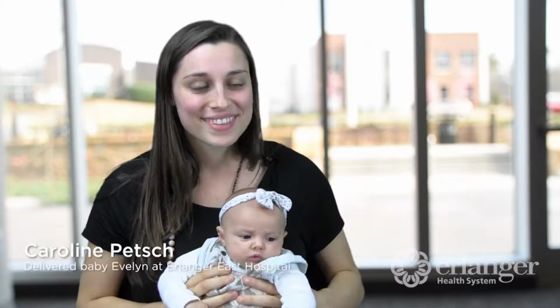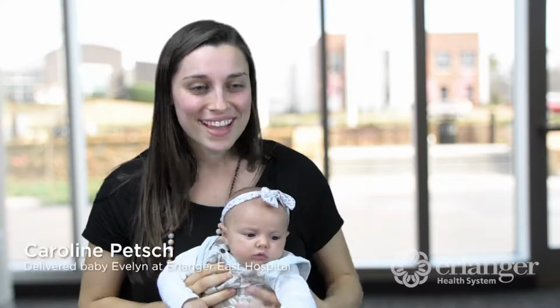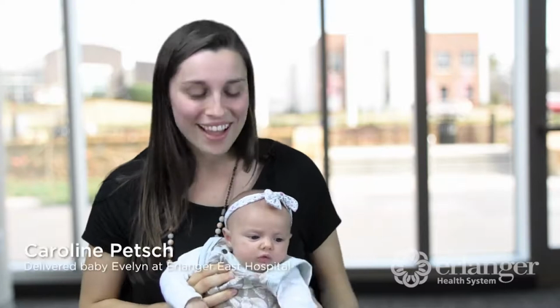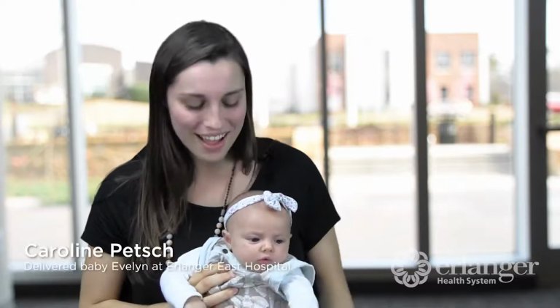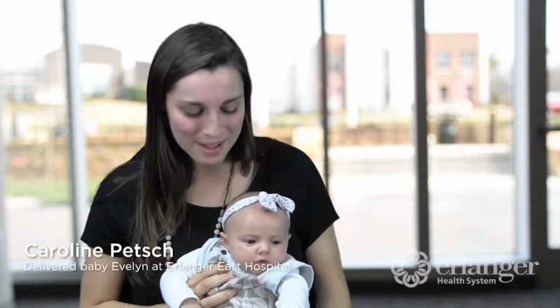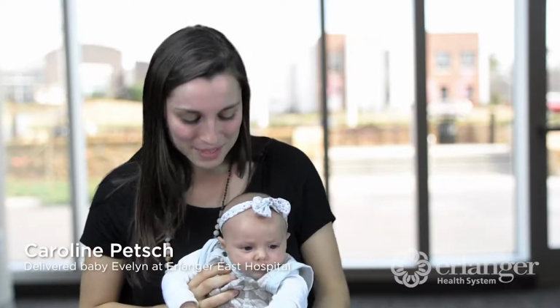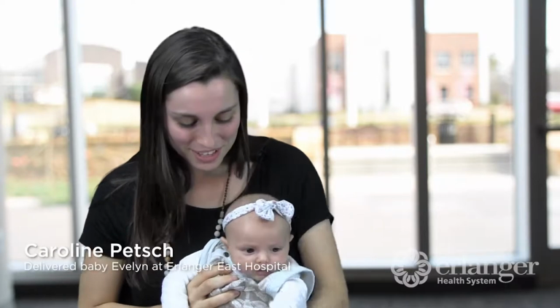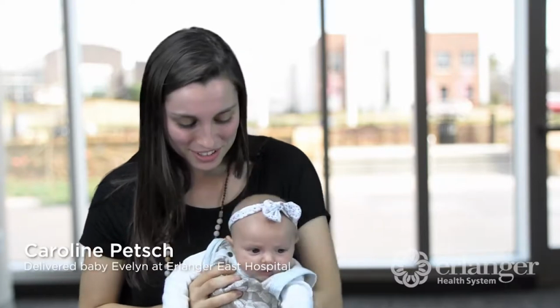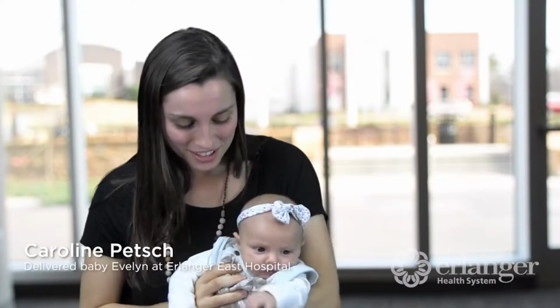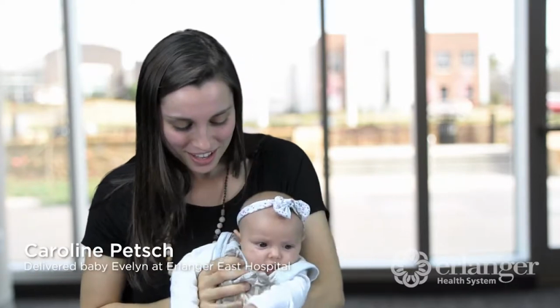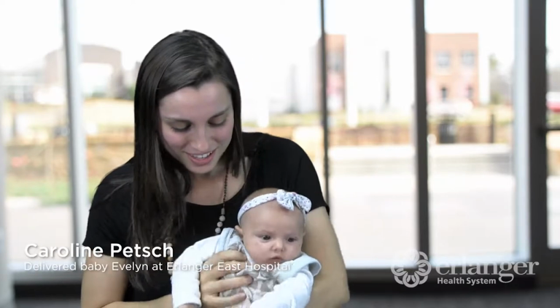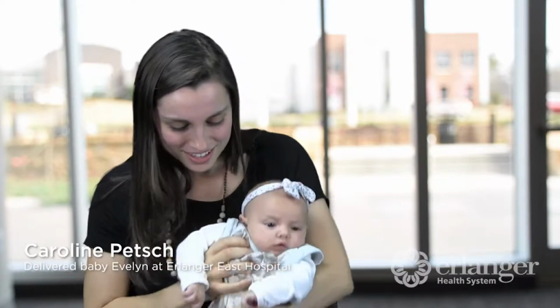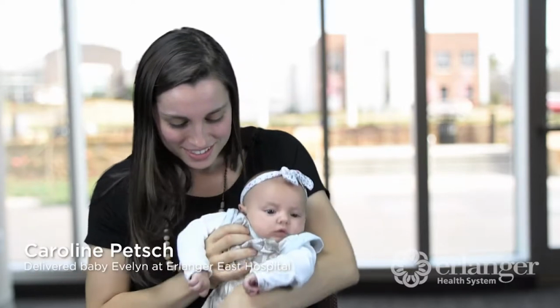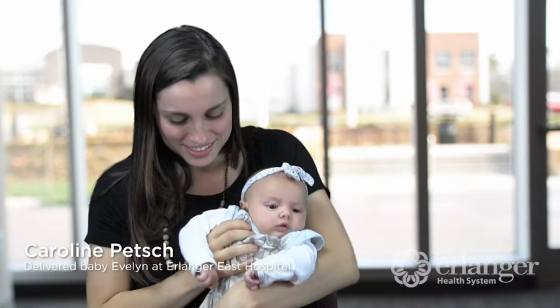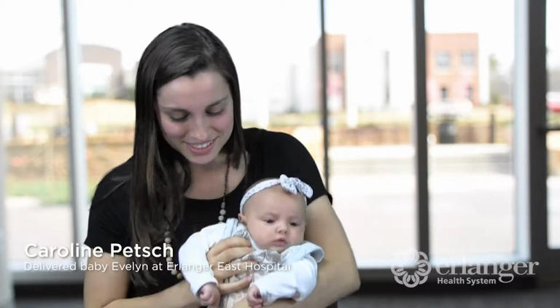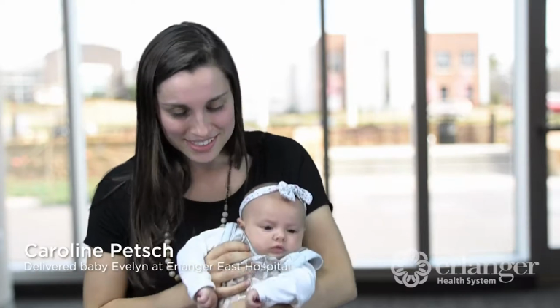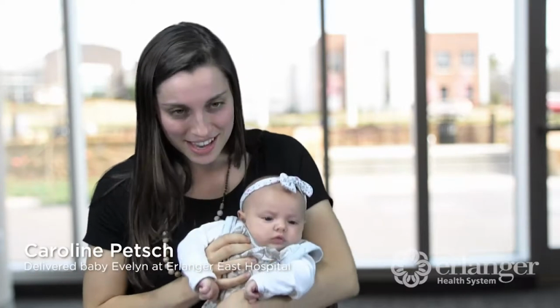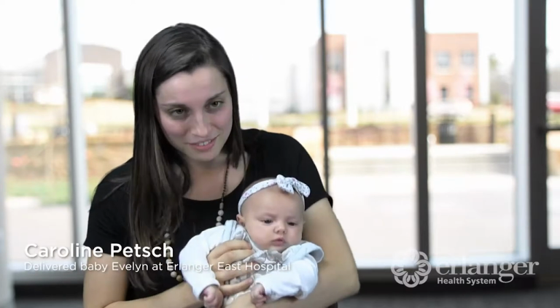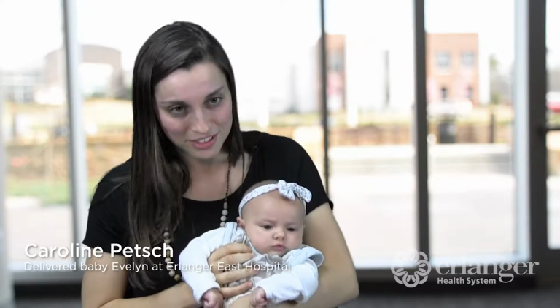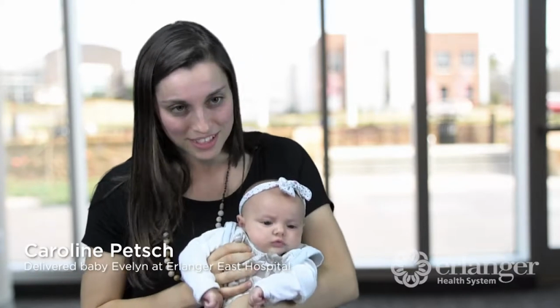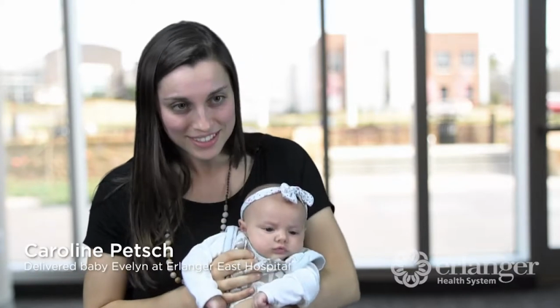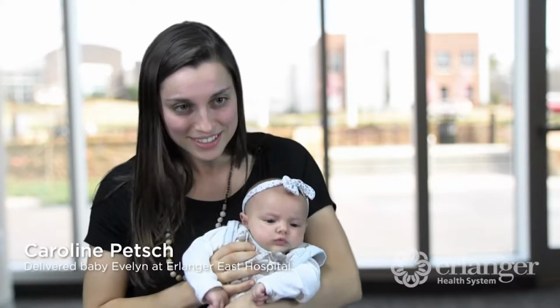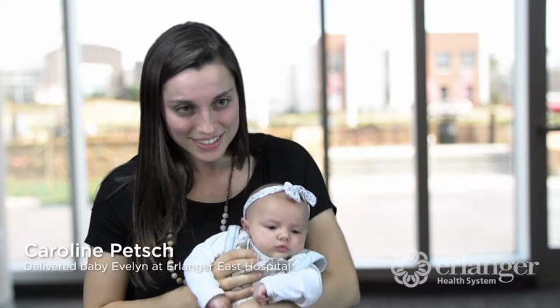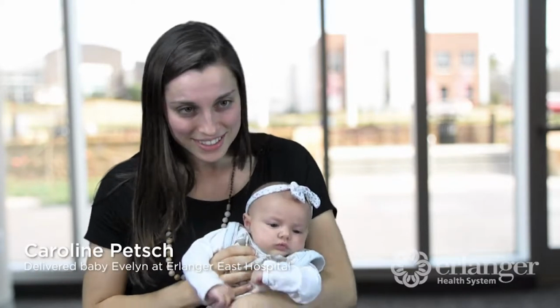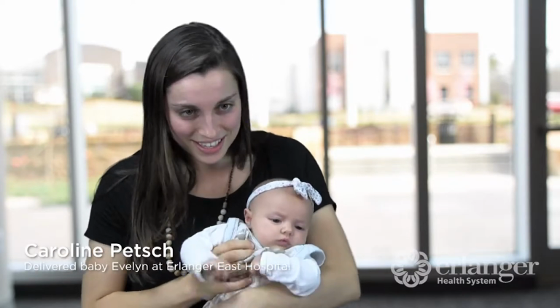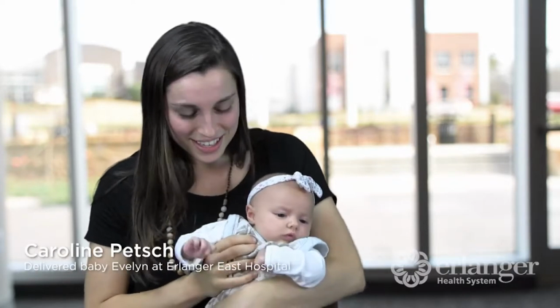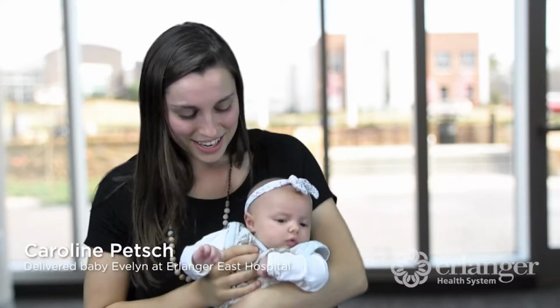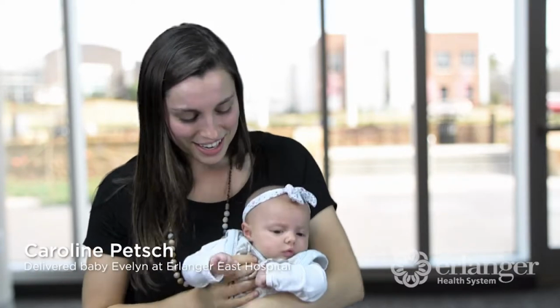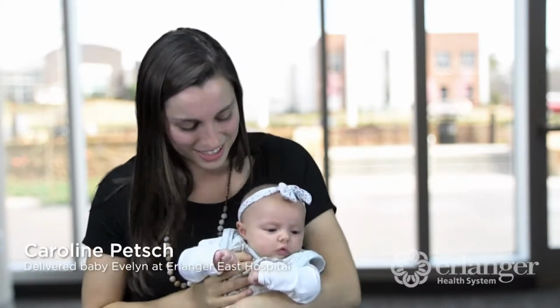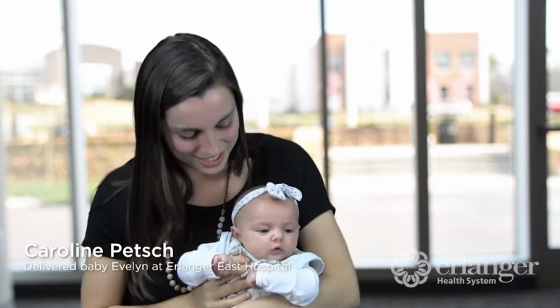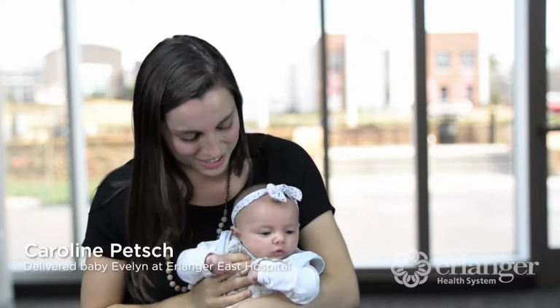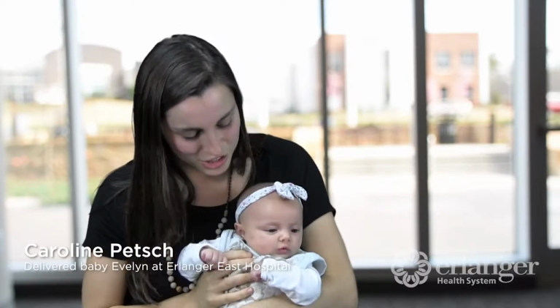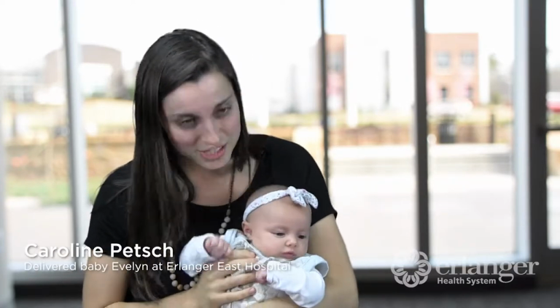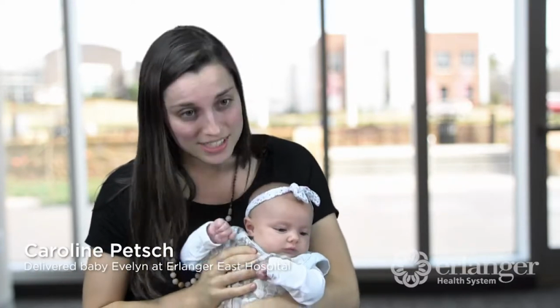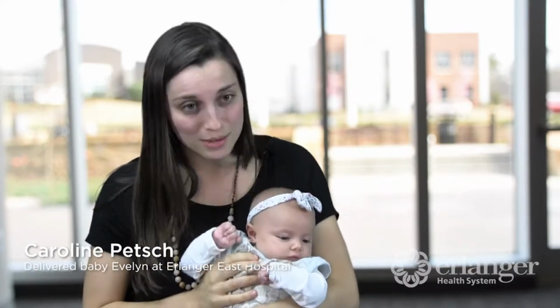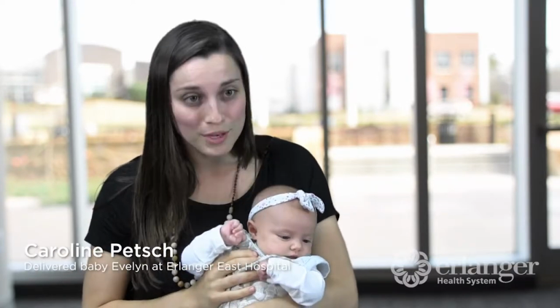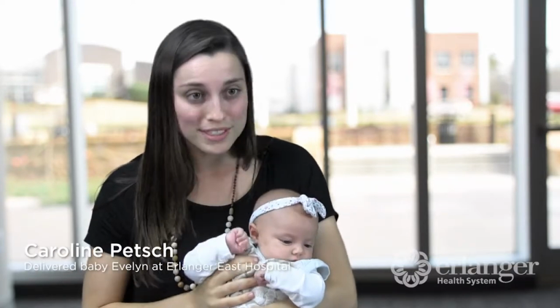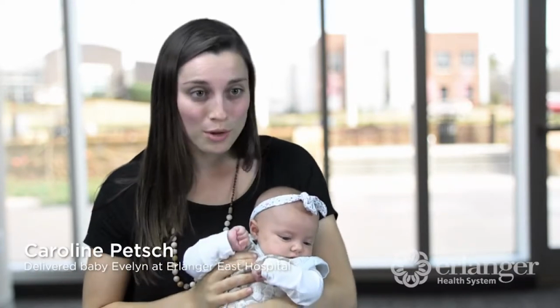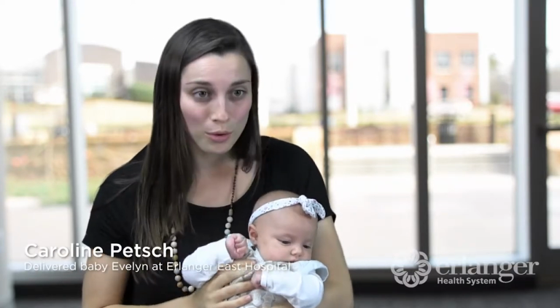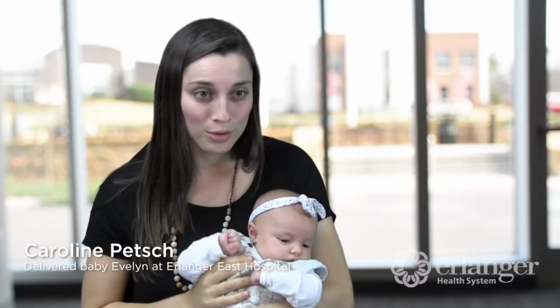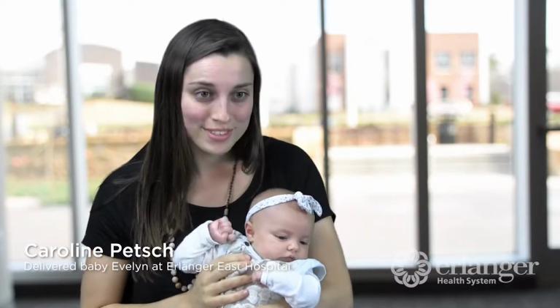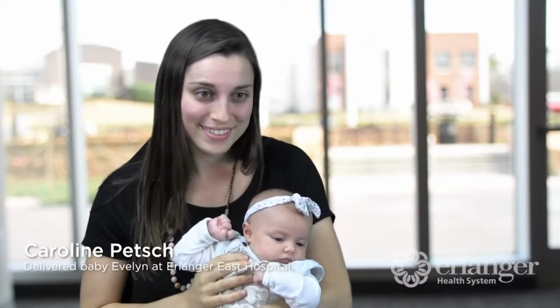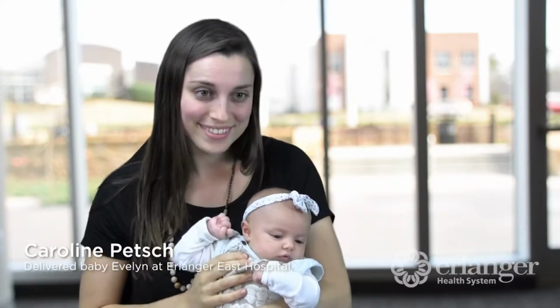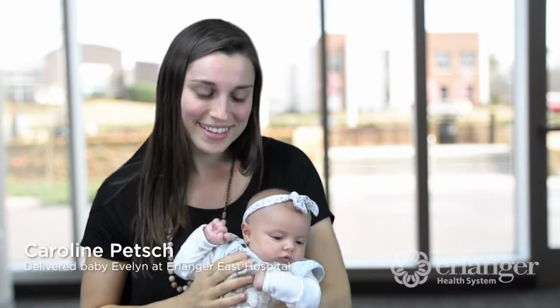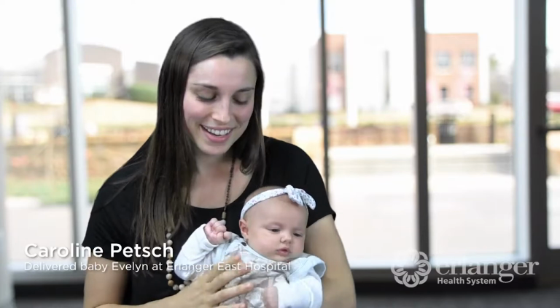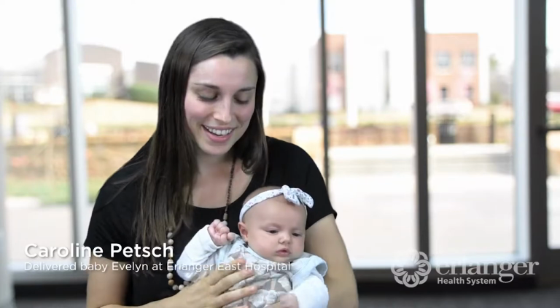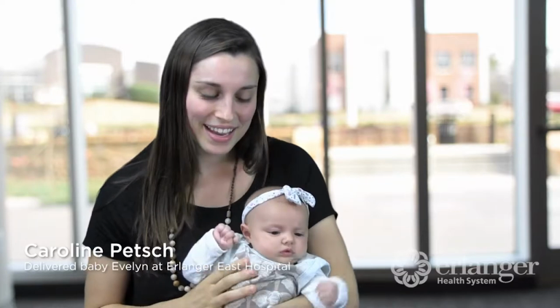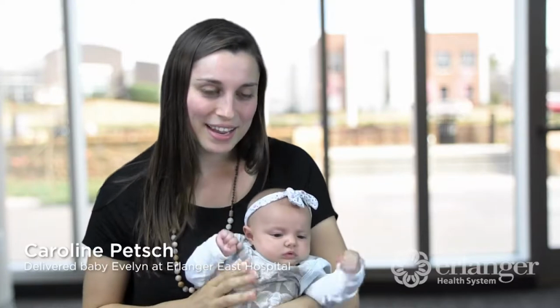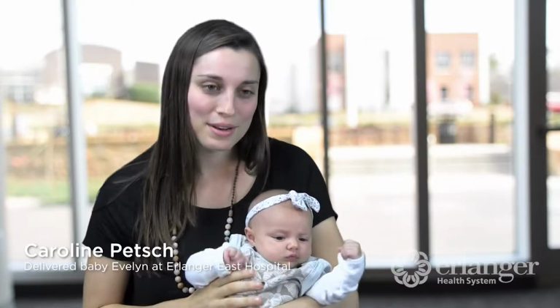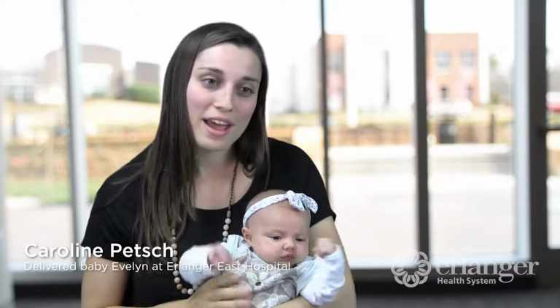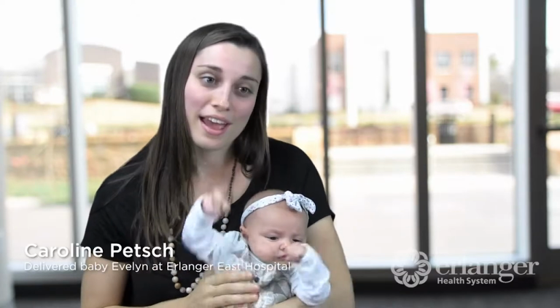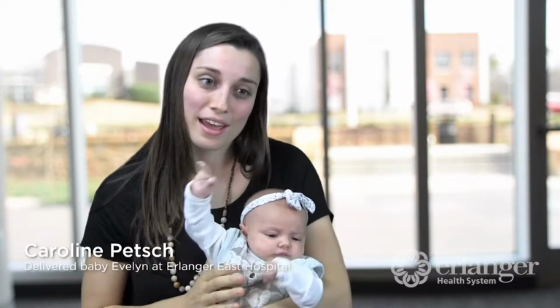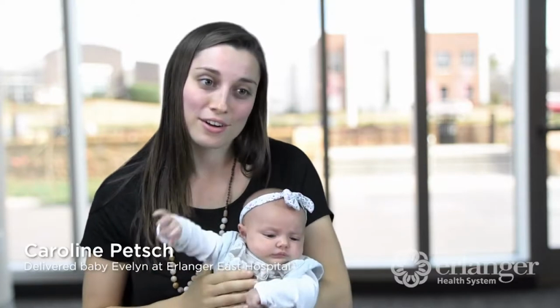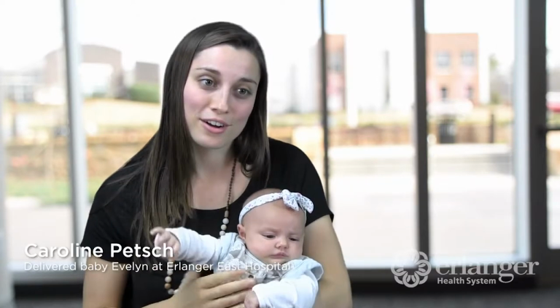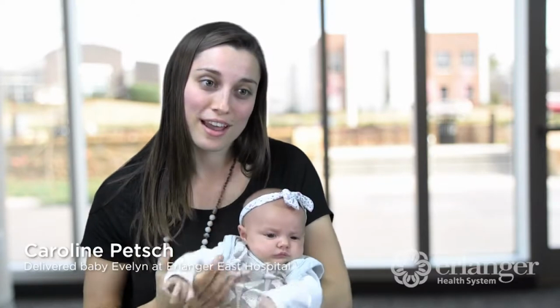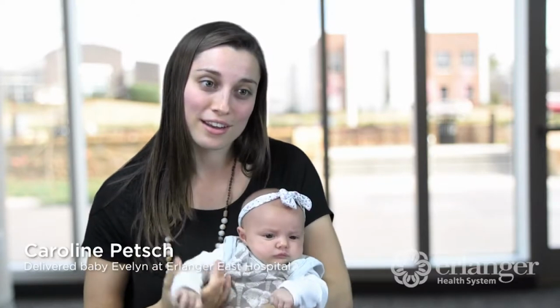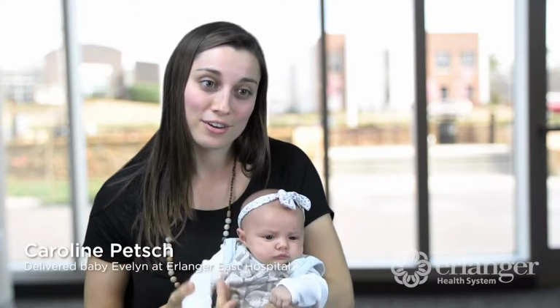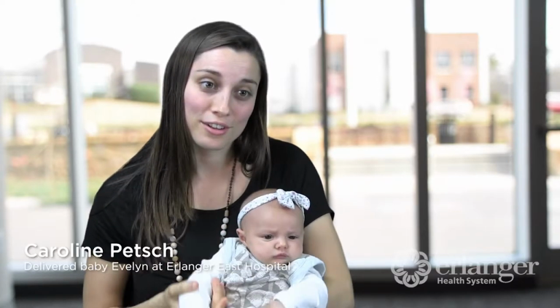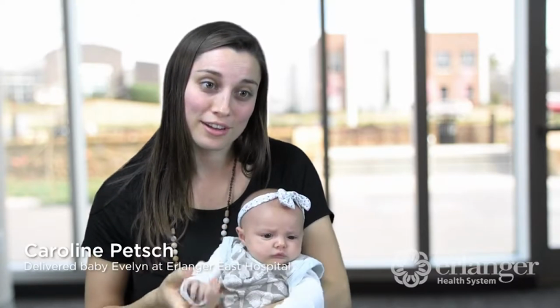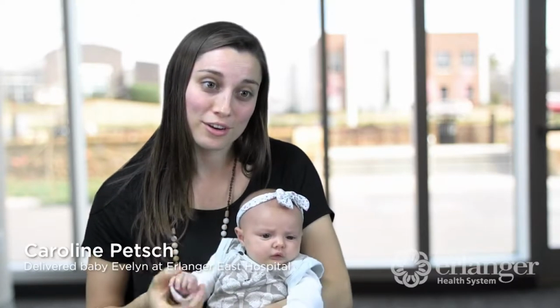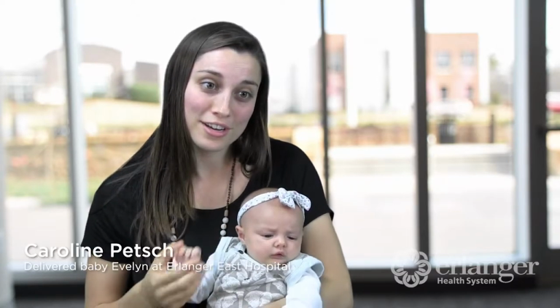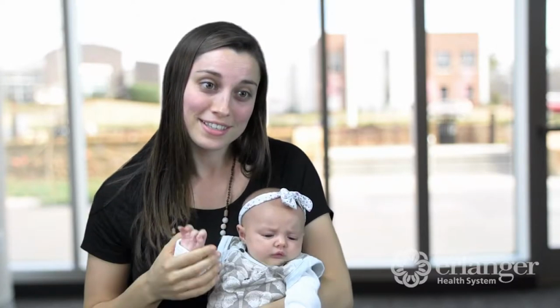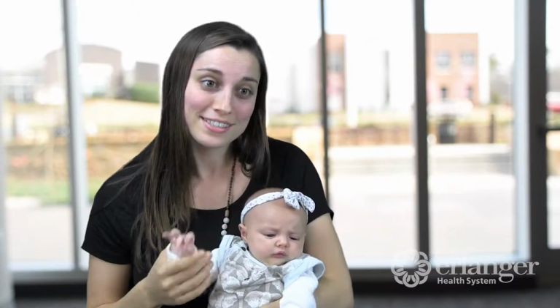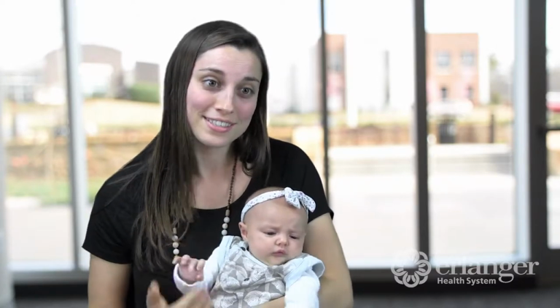I'm Caroline, and this is Evelyn. She's 10 weeks old, and I had her at Erlanger East.